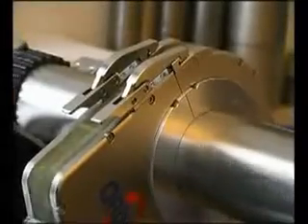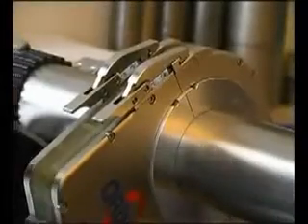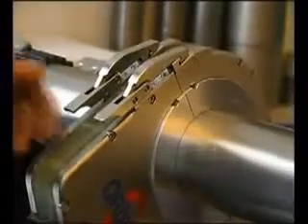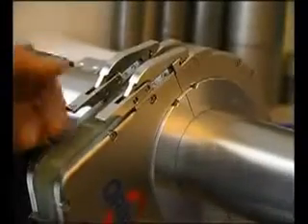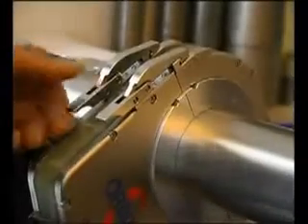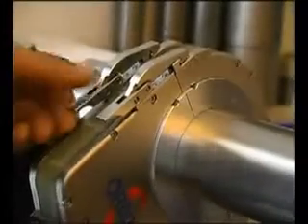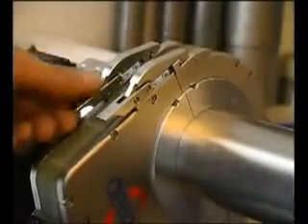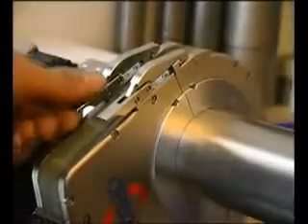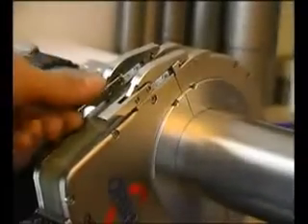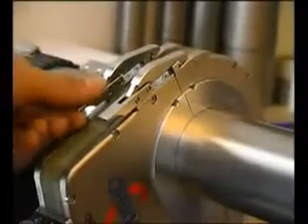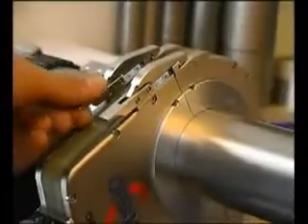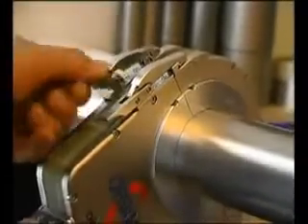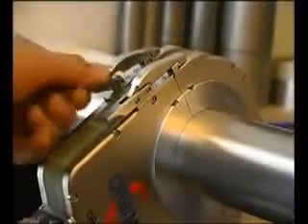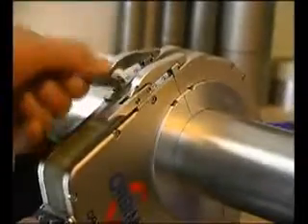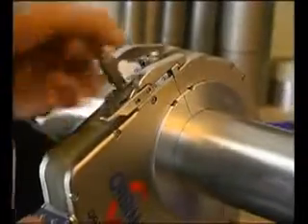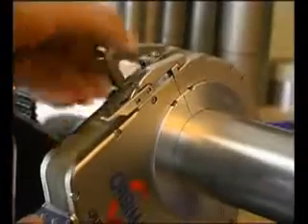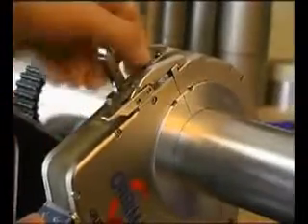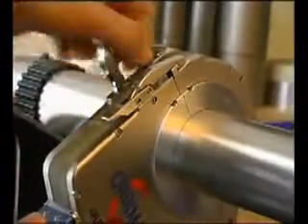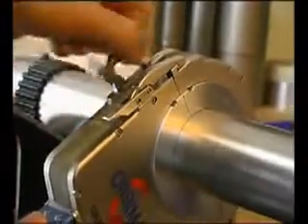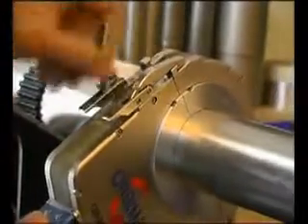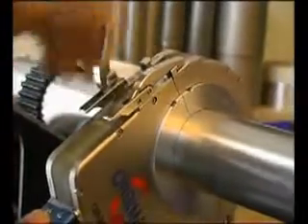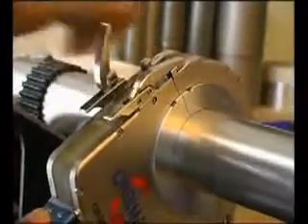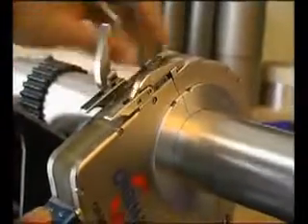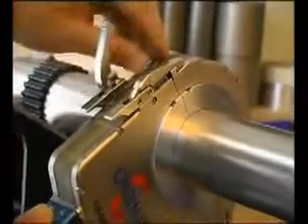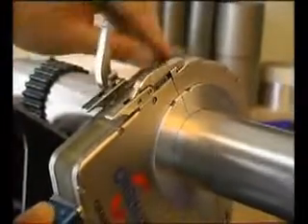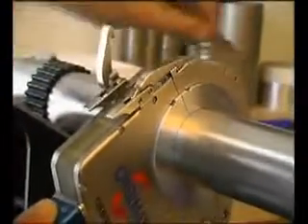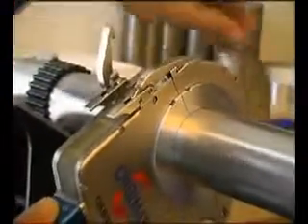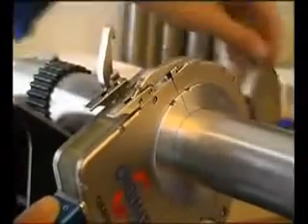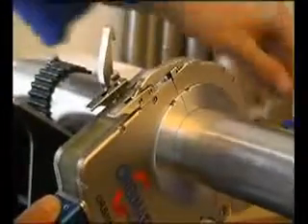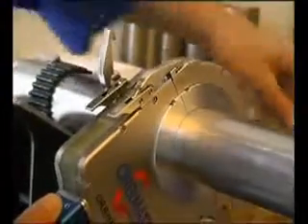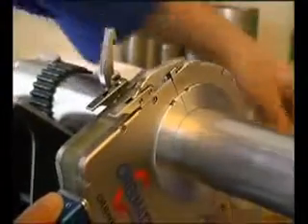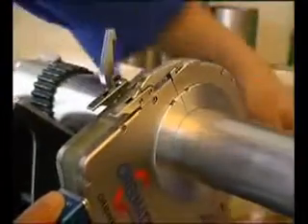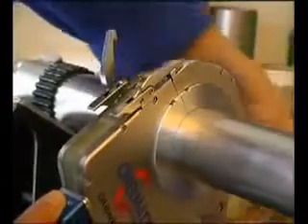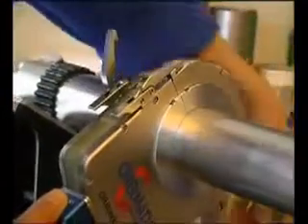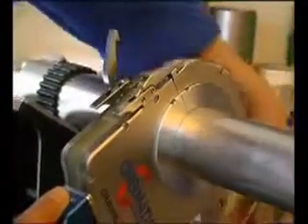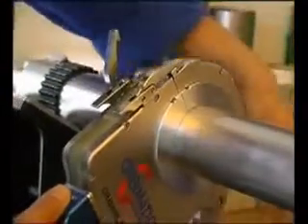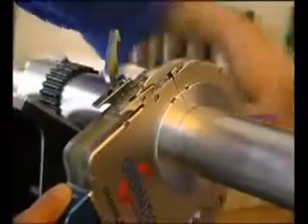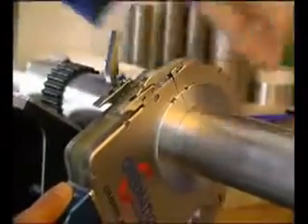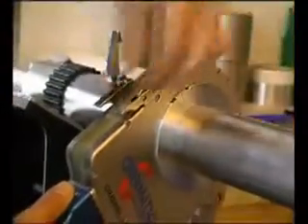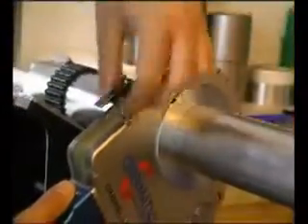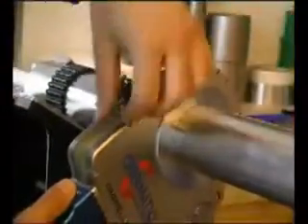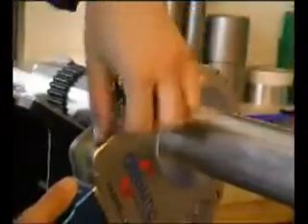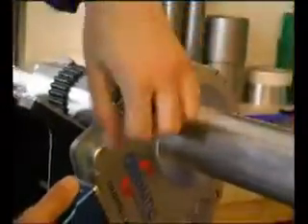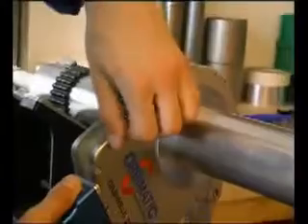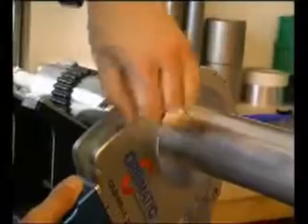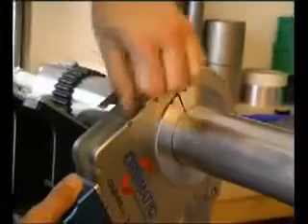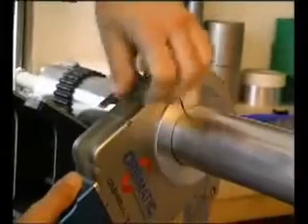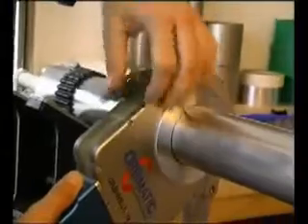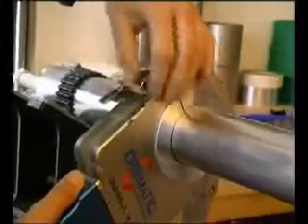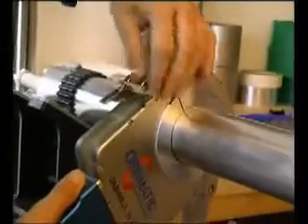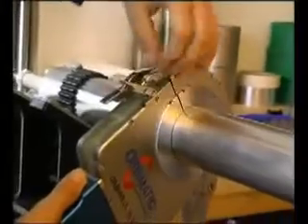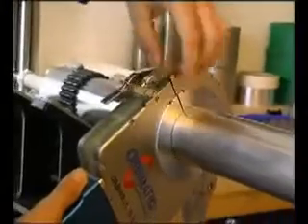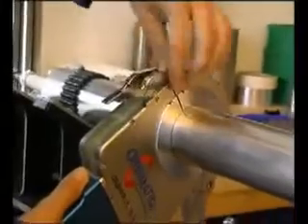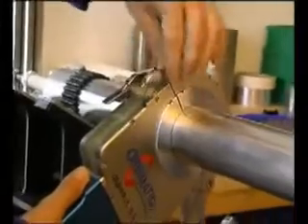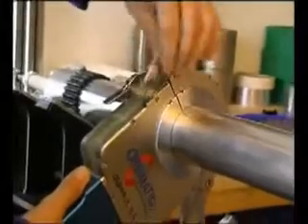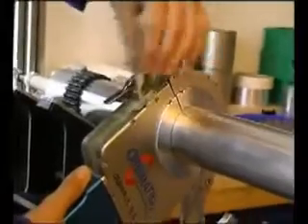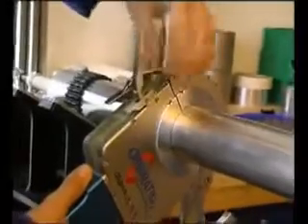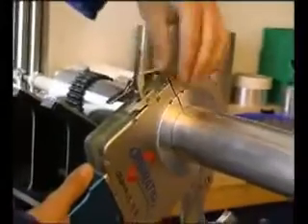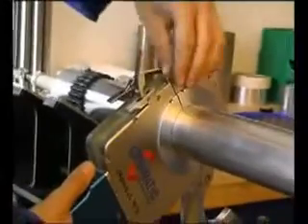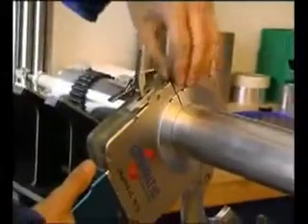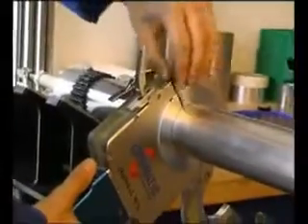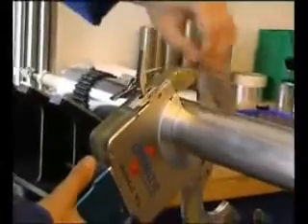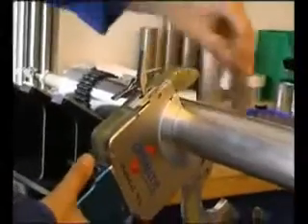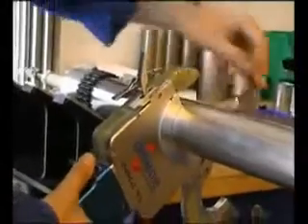Orbi-Matic can proudly reference weld heads and power sources that are over 10 years old and have worked thousands of hours.